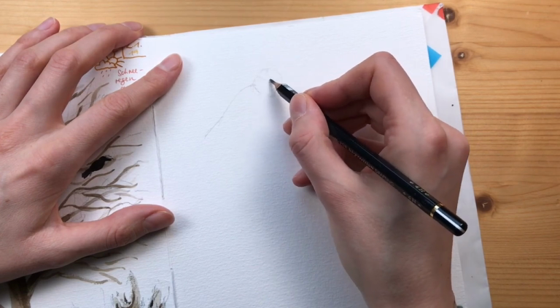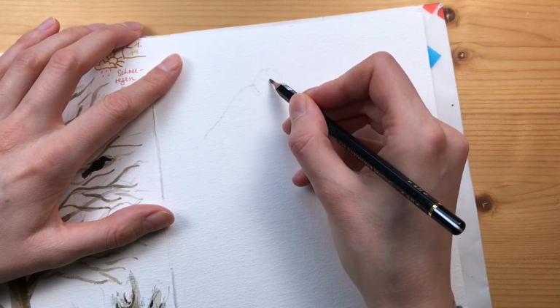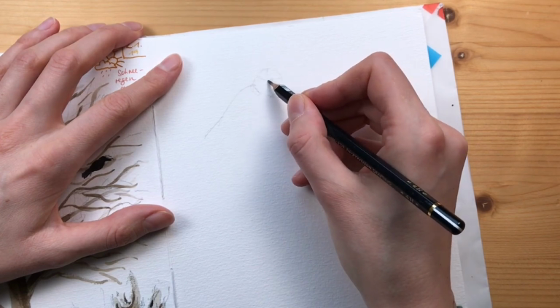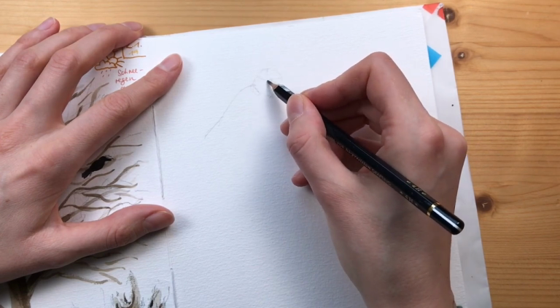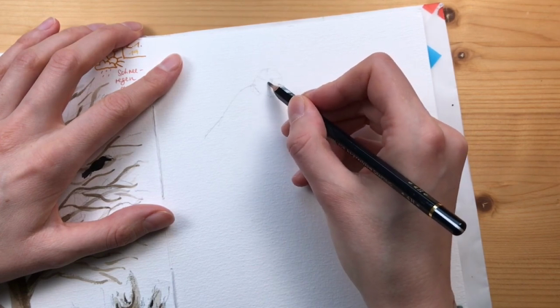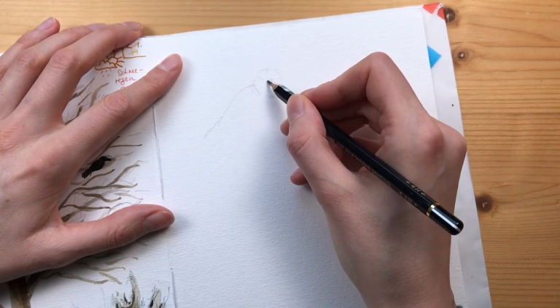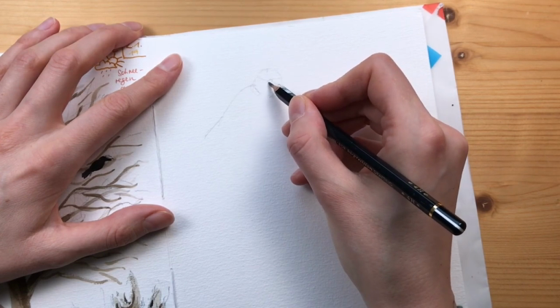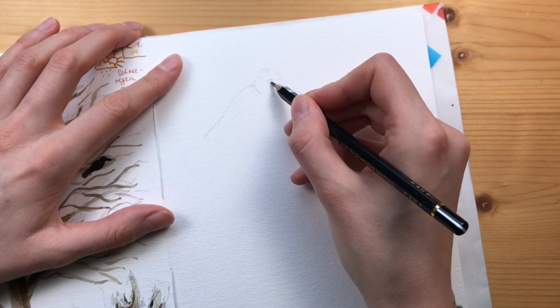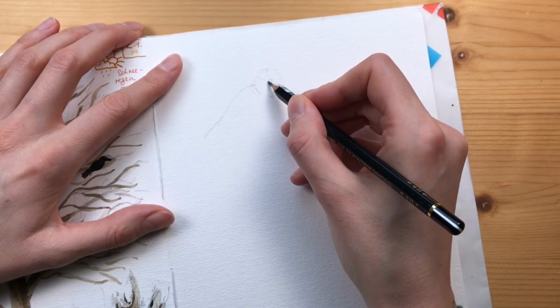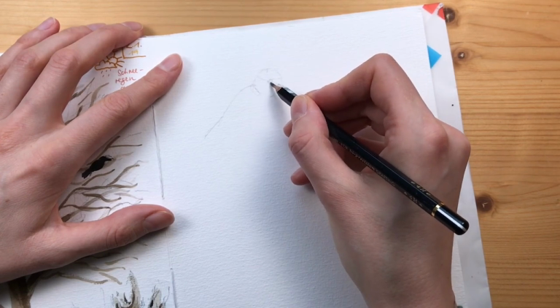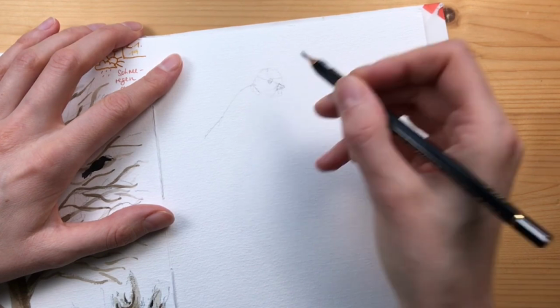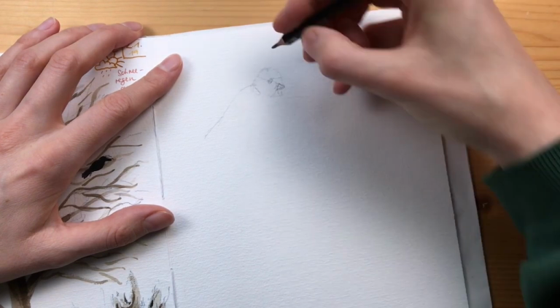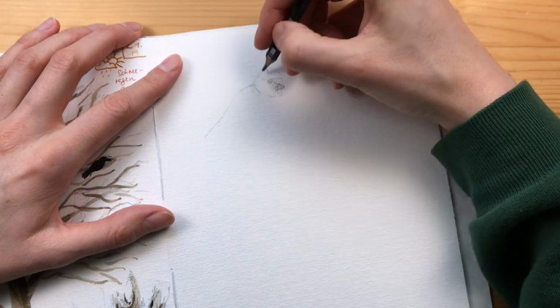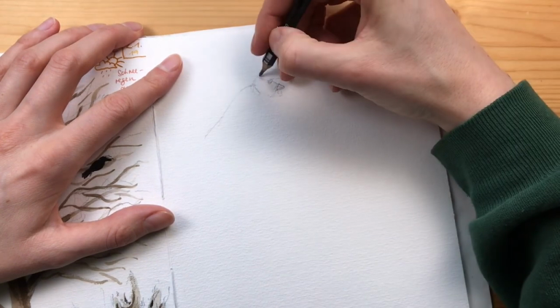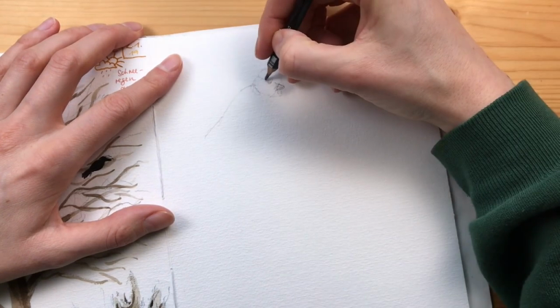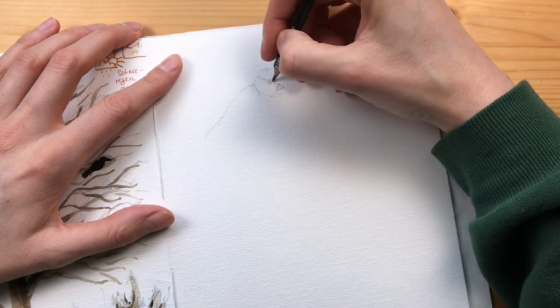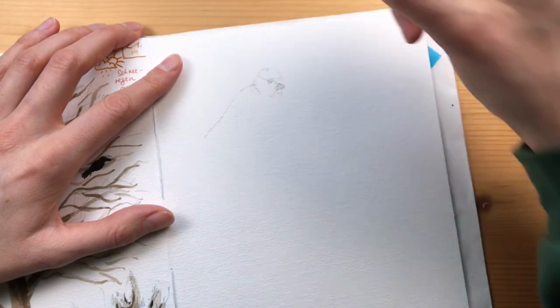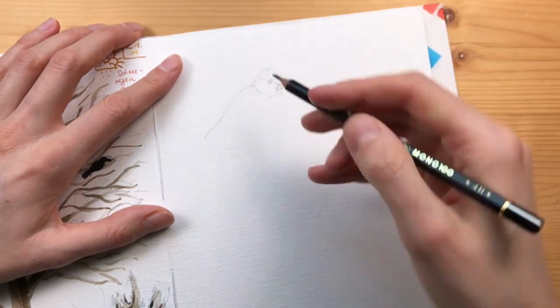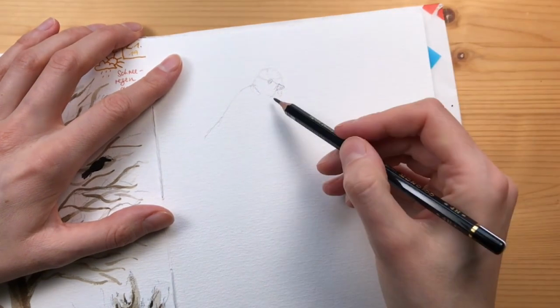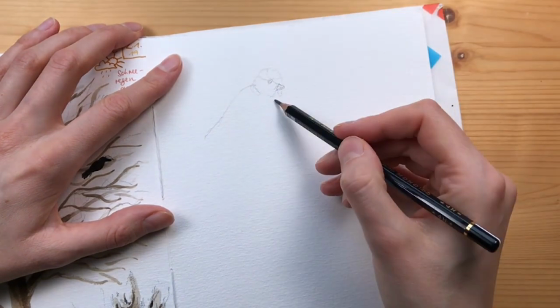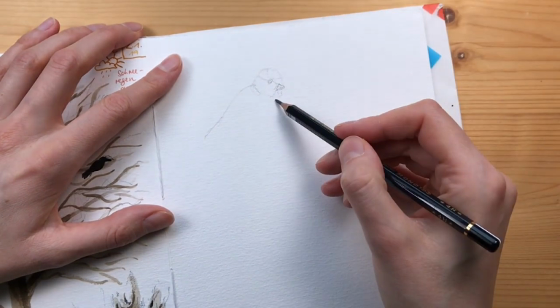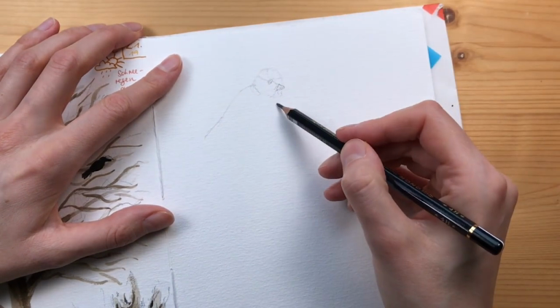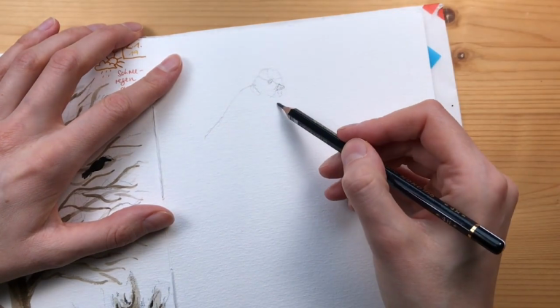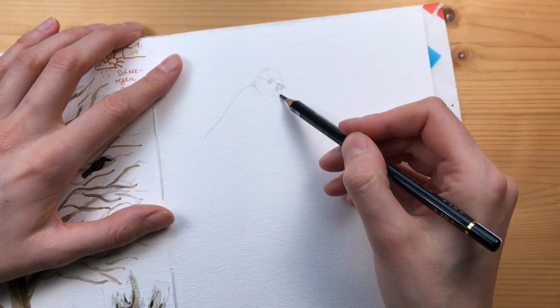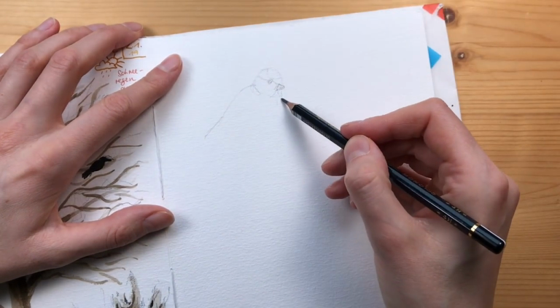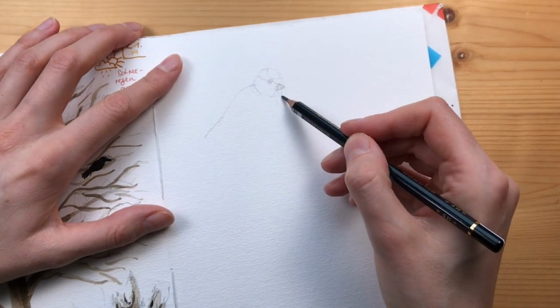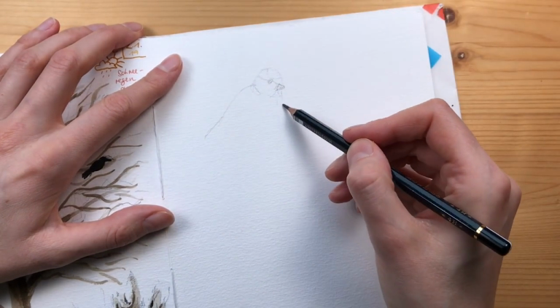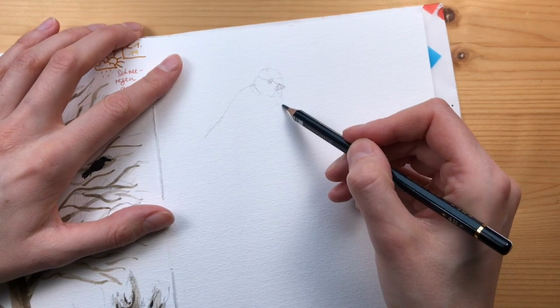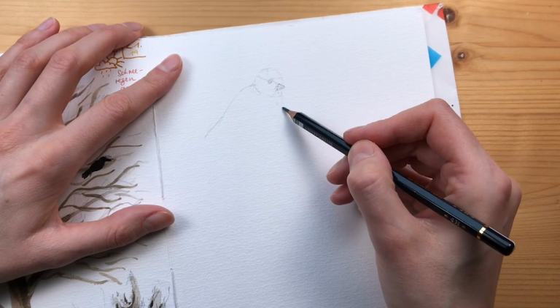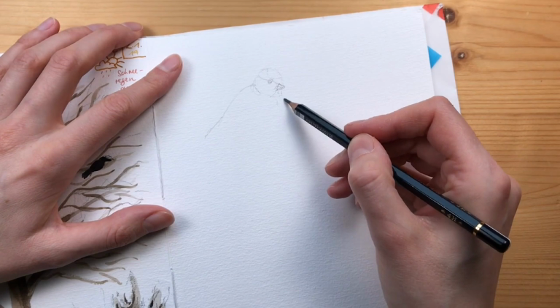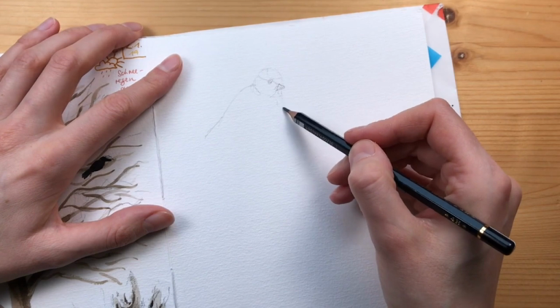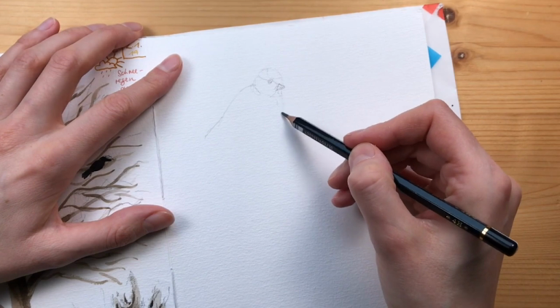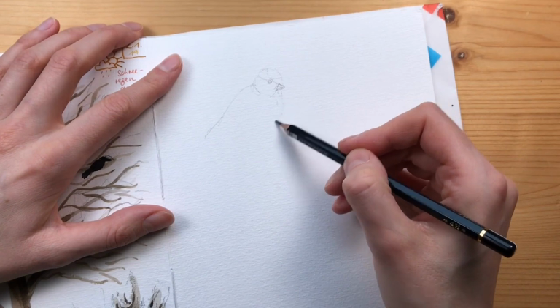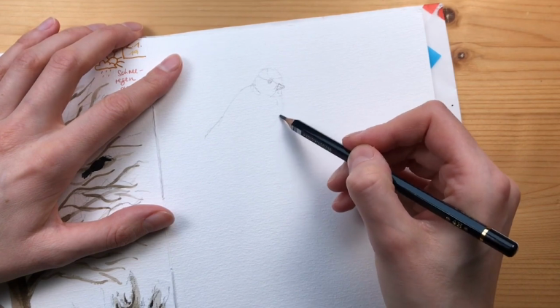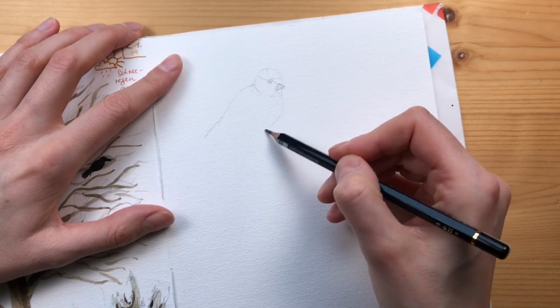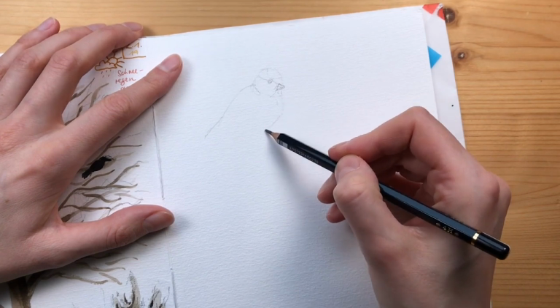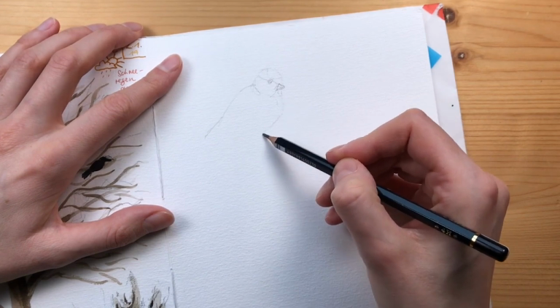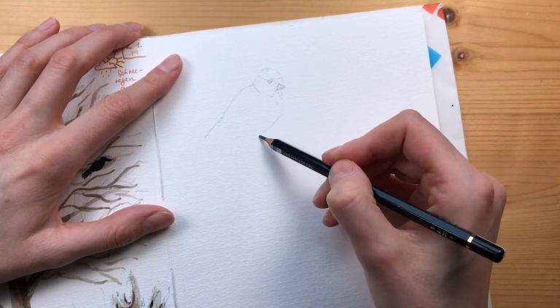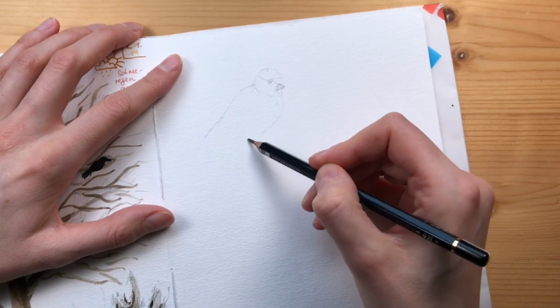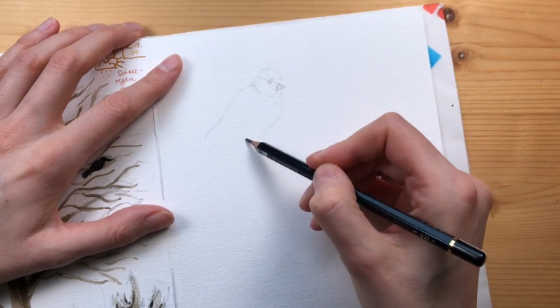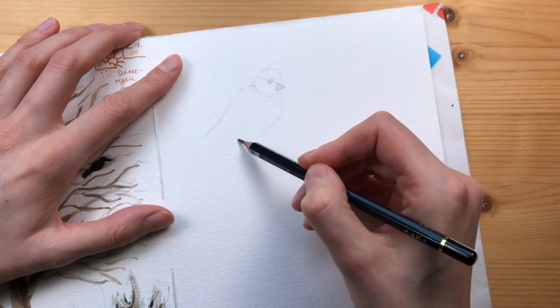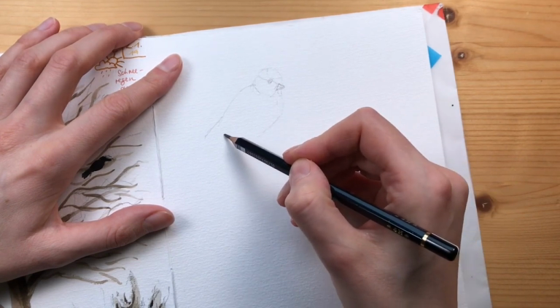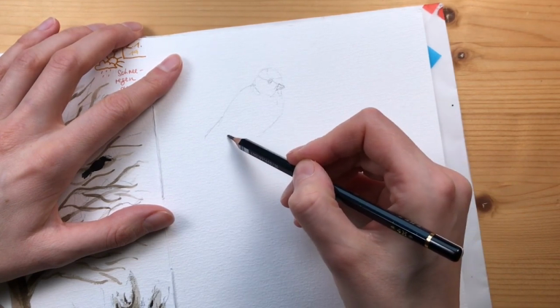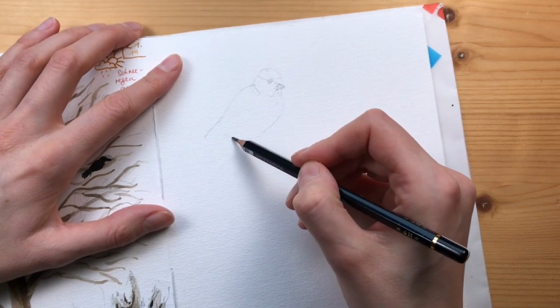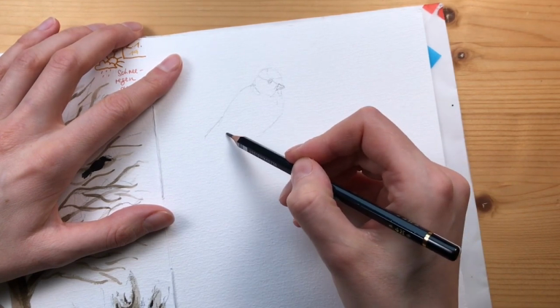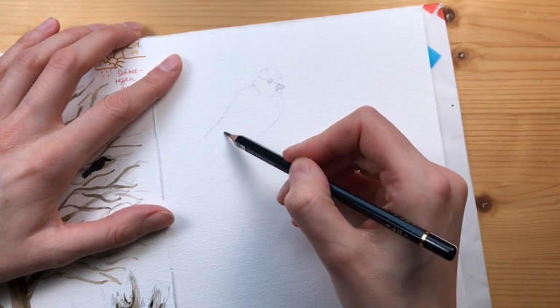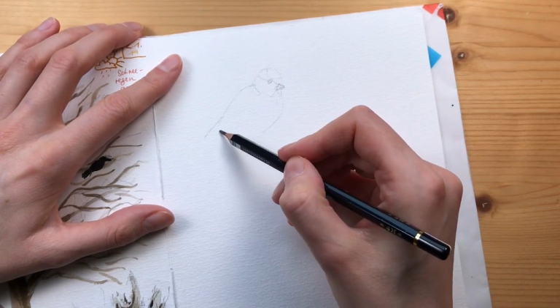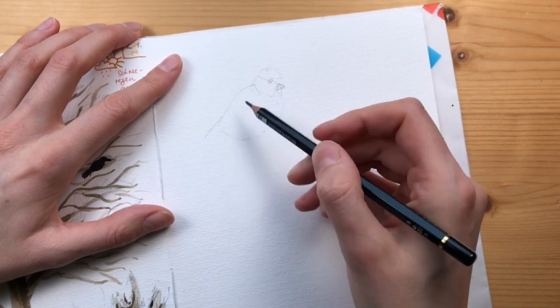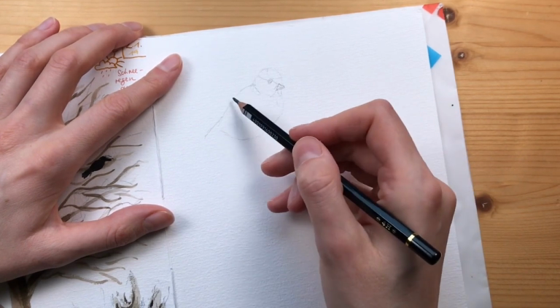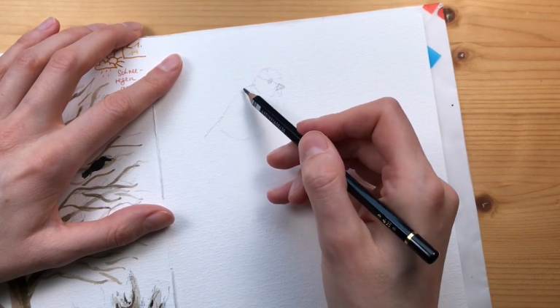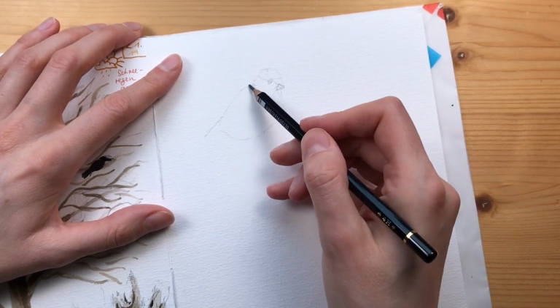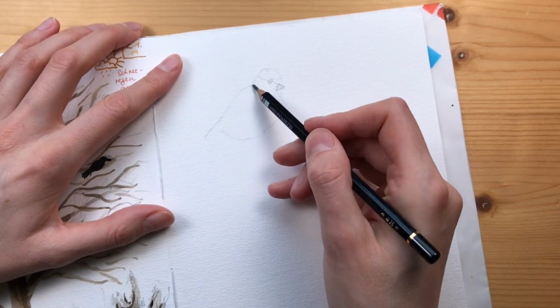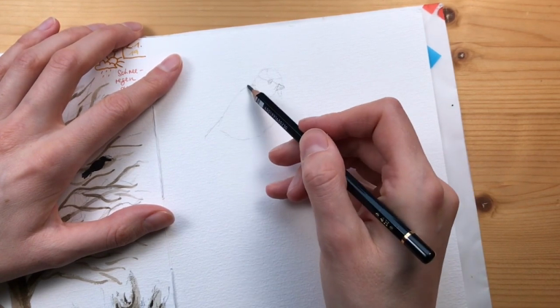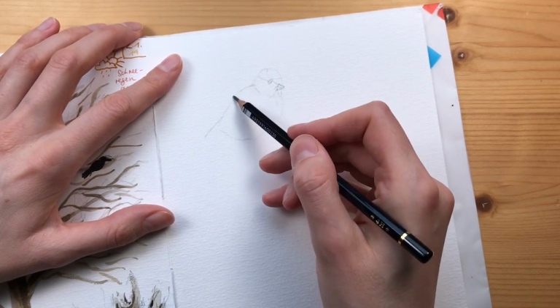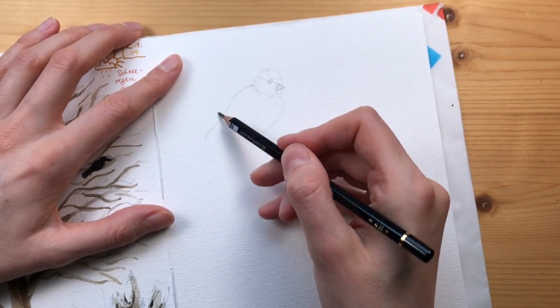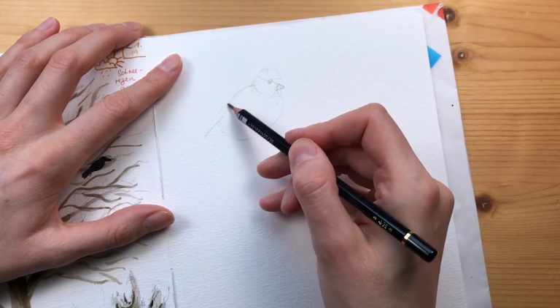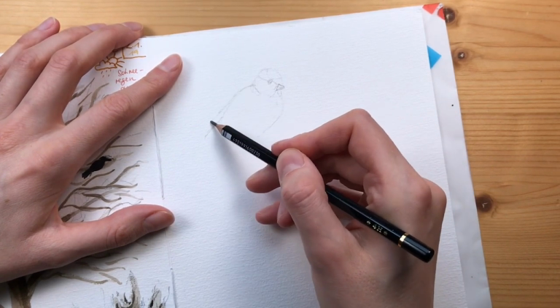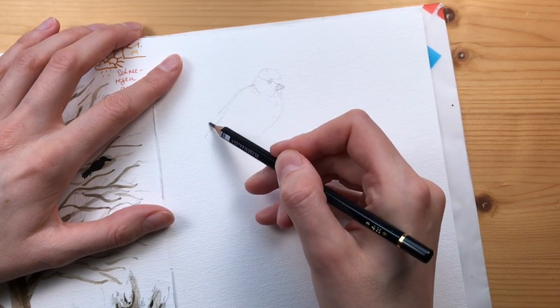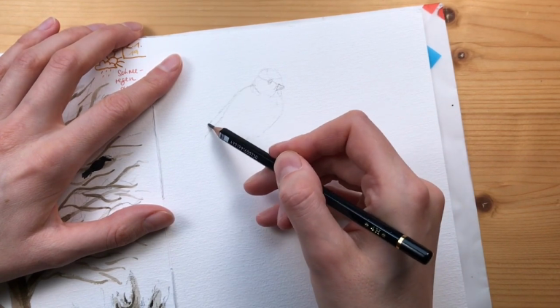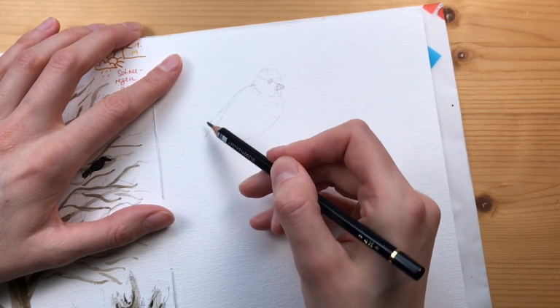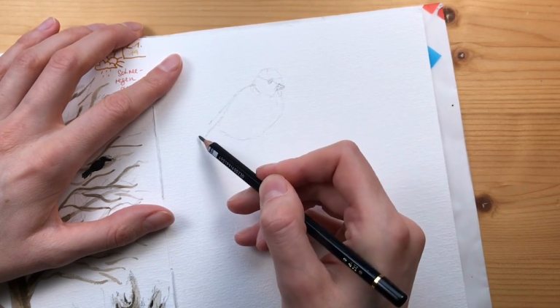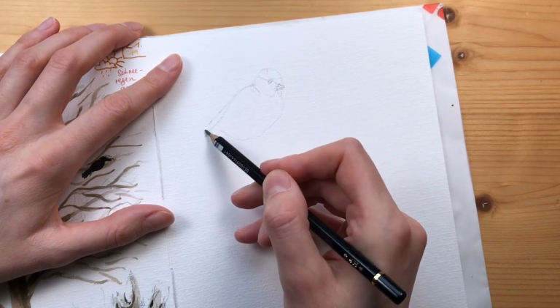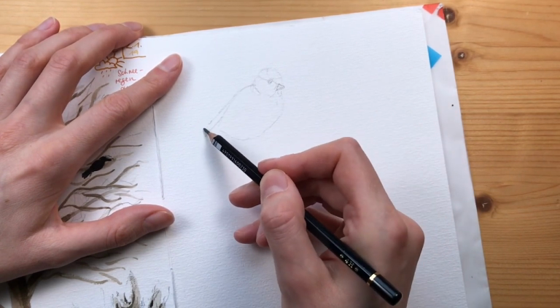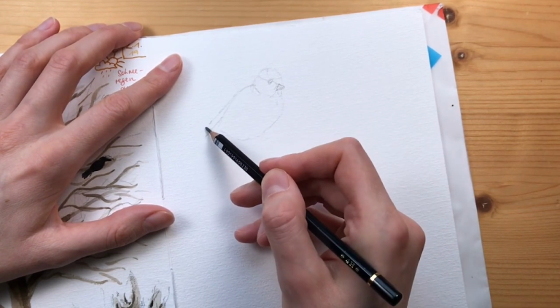I'm sketching from a few photo references here - from photos that I took myself.